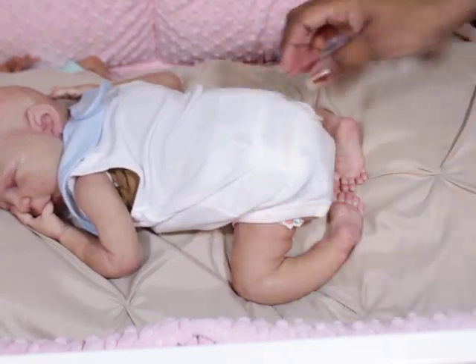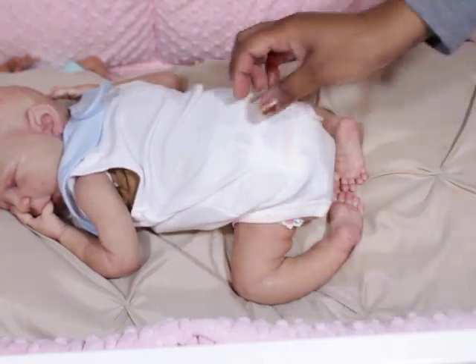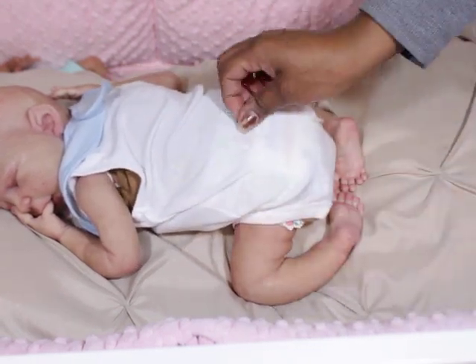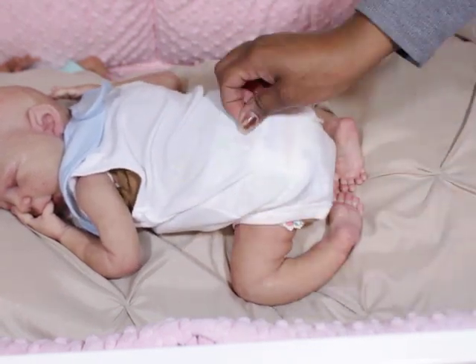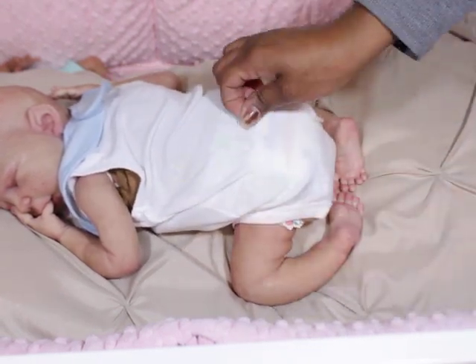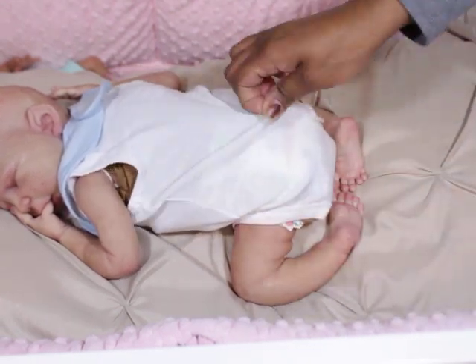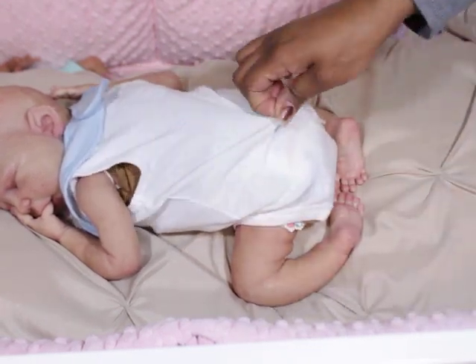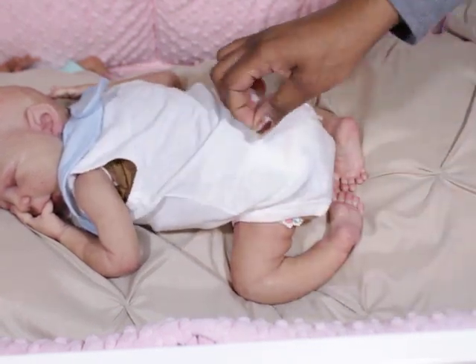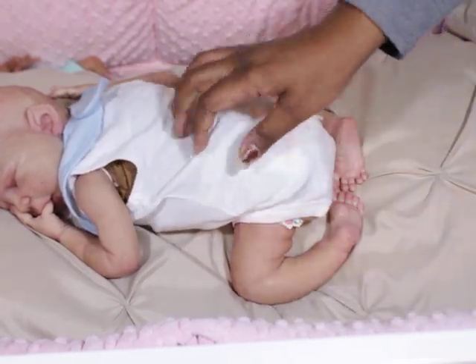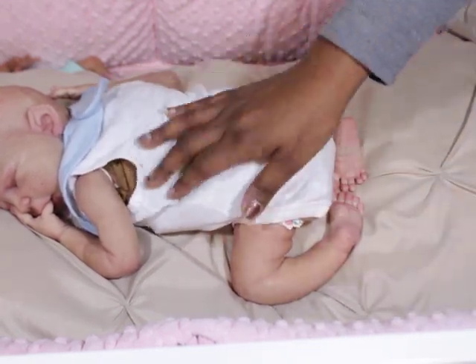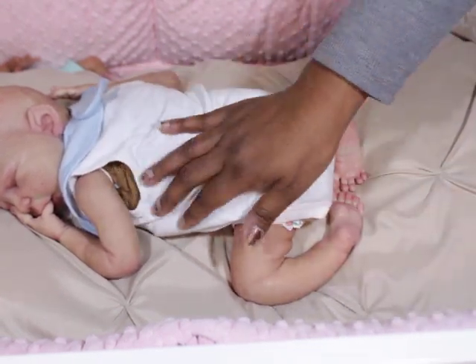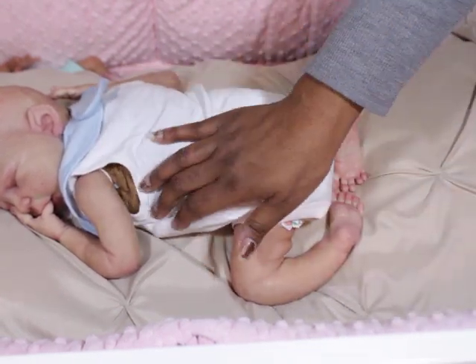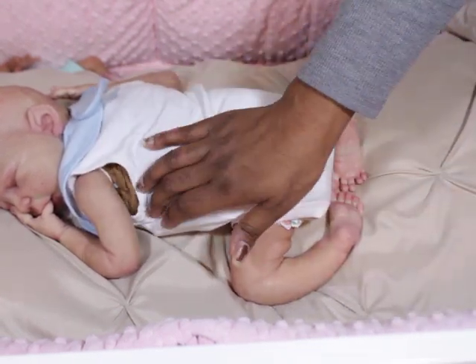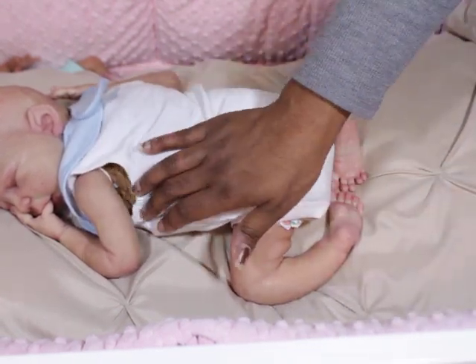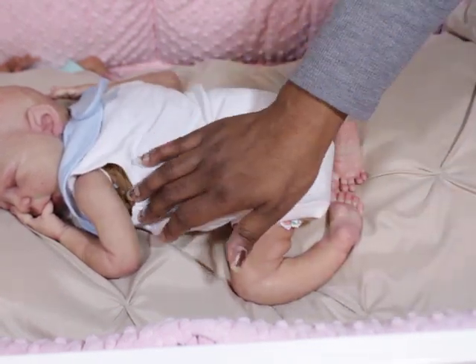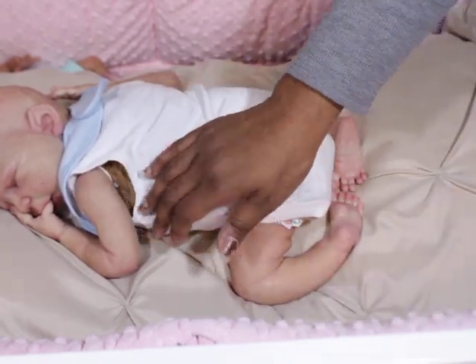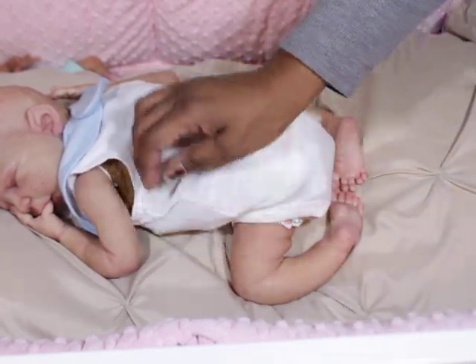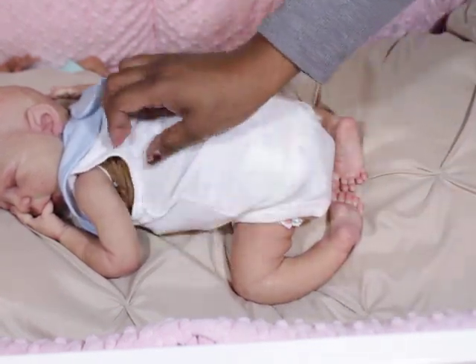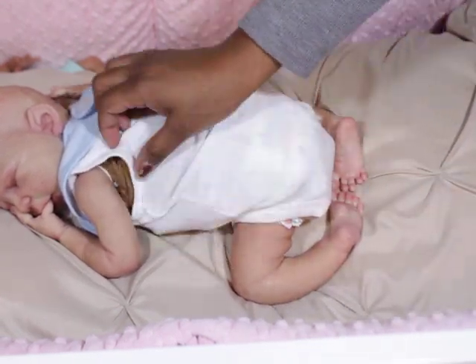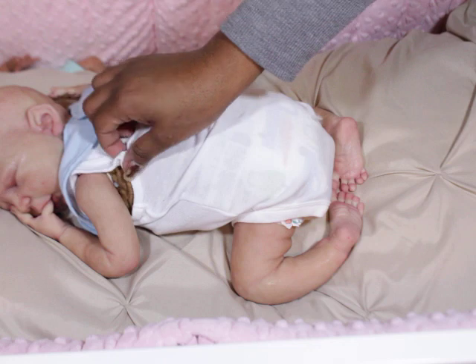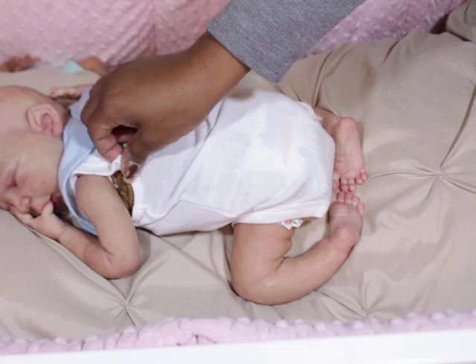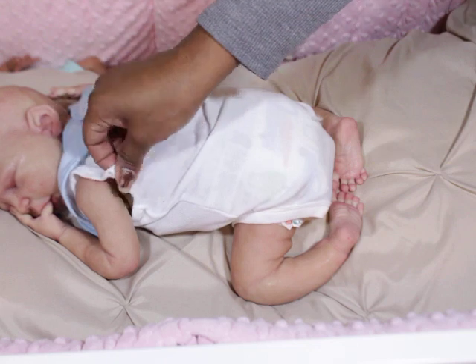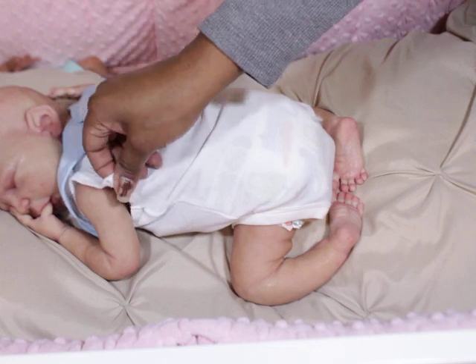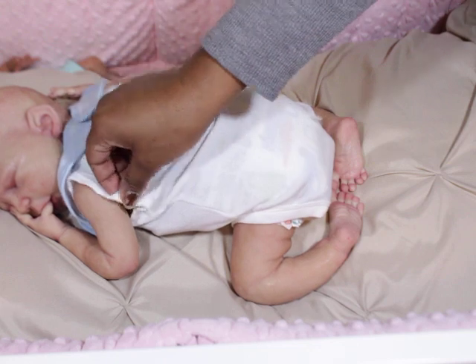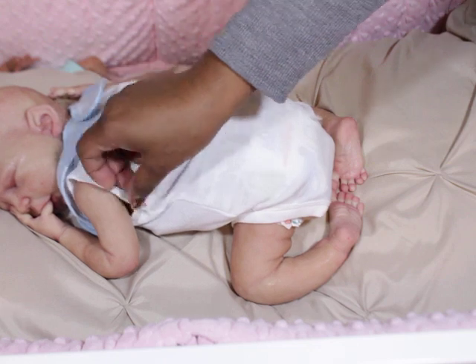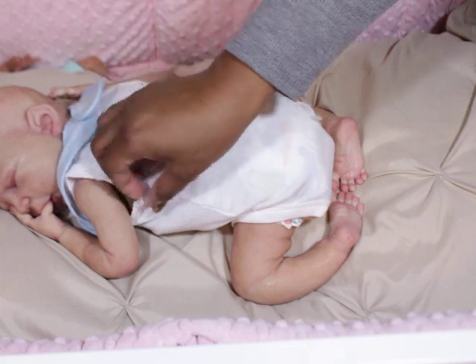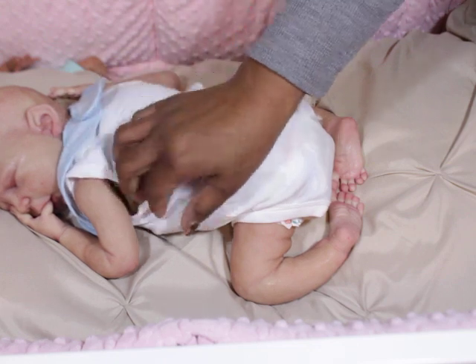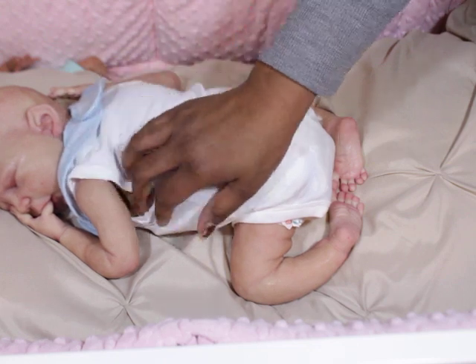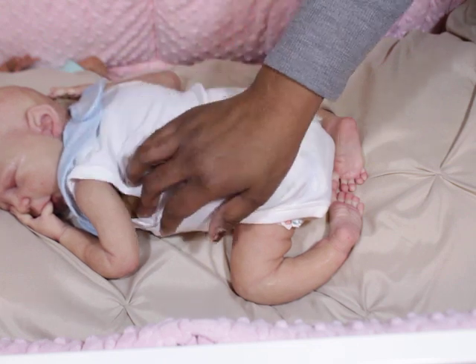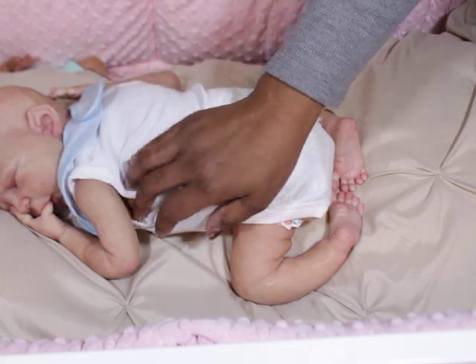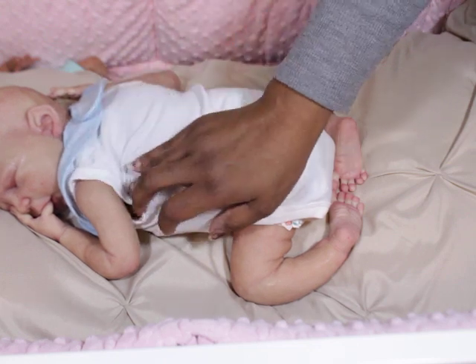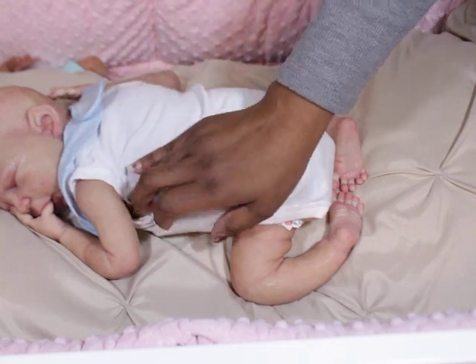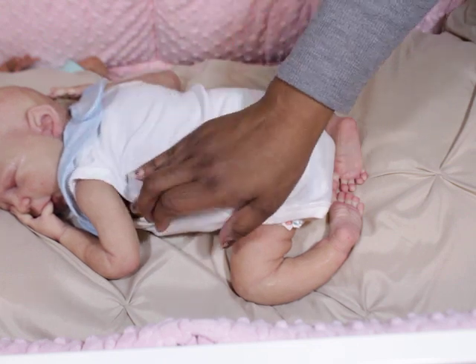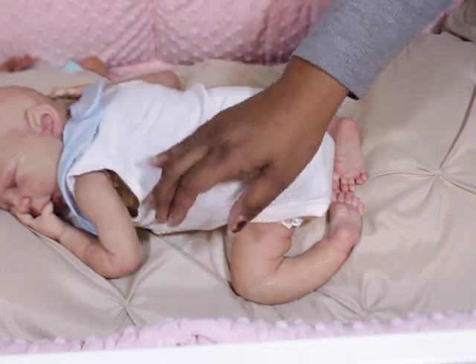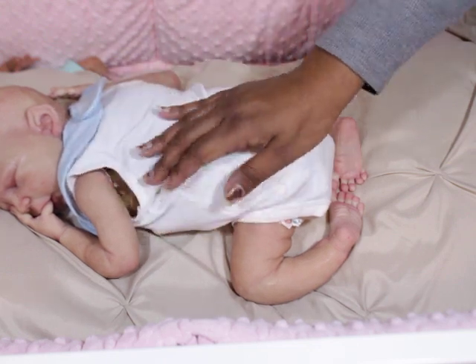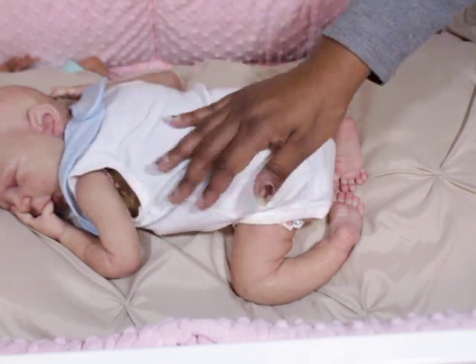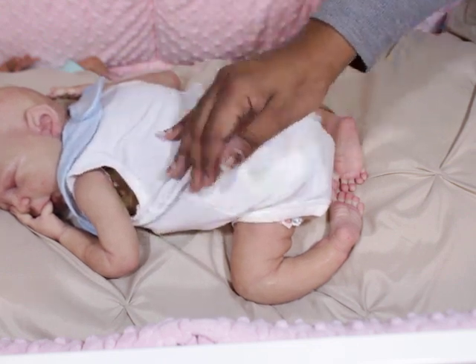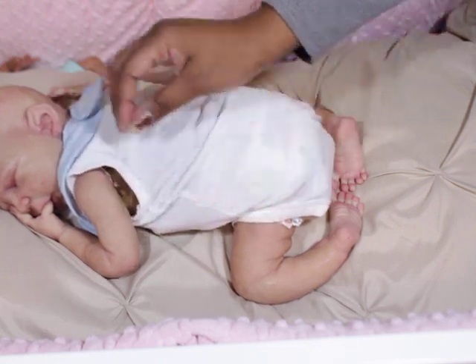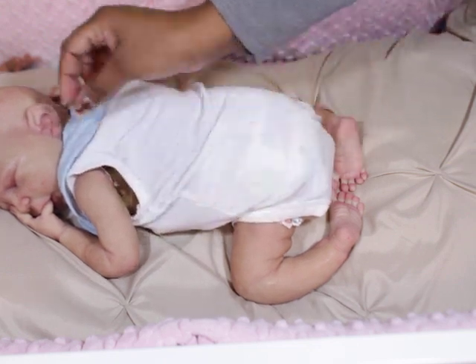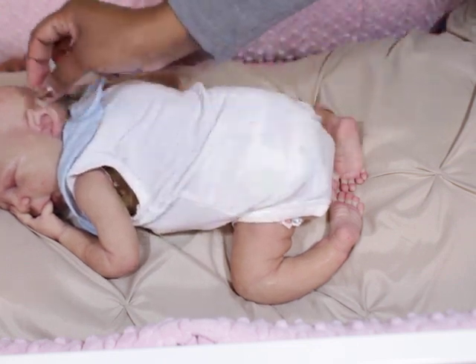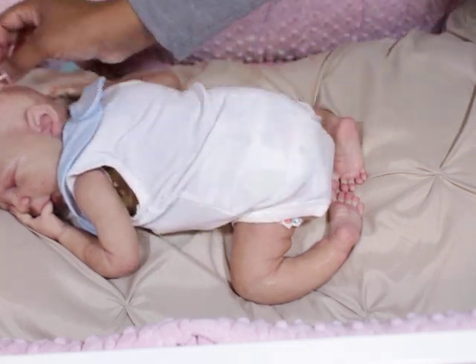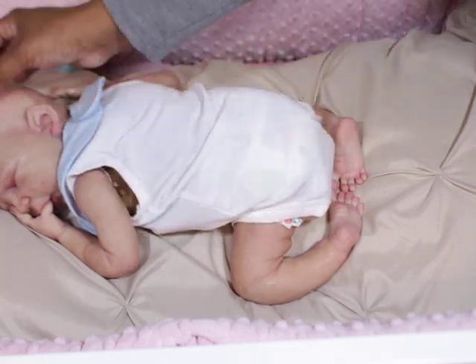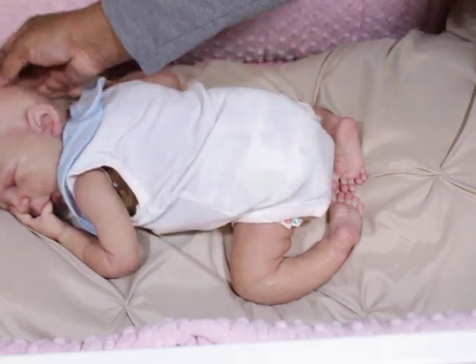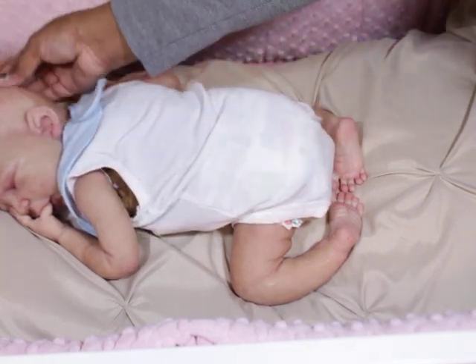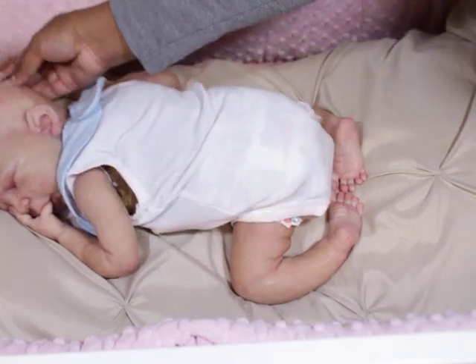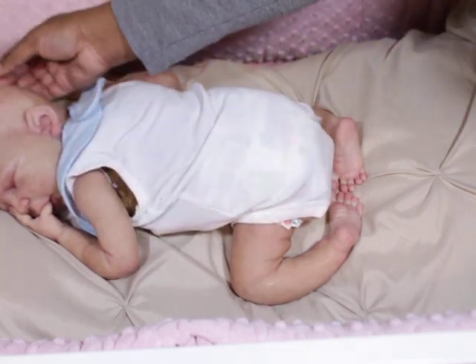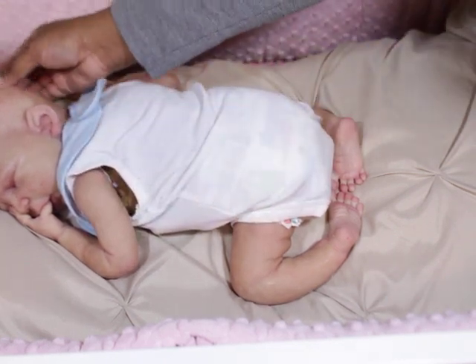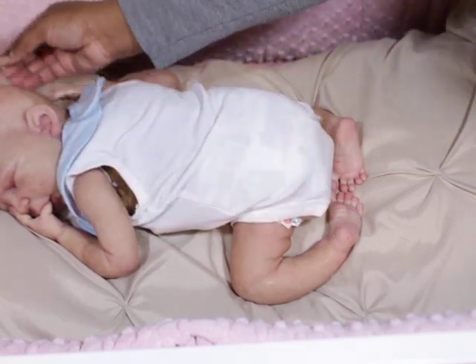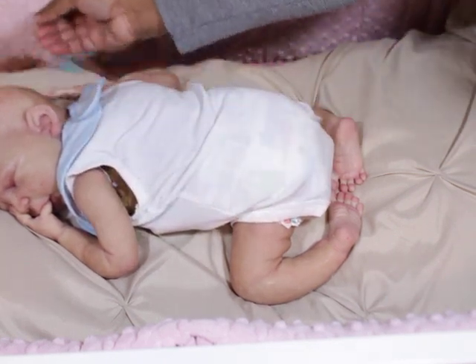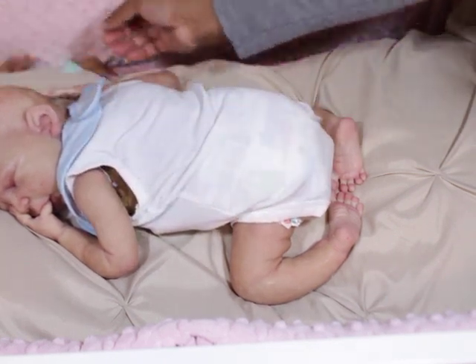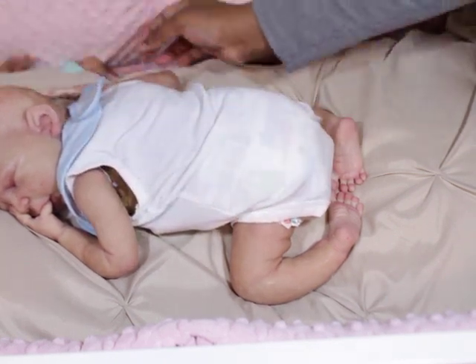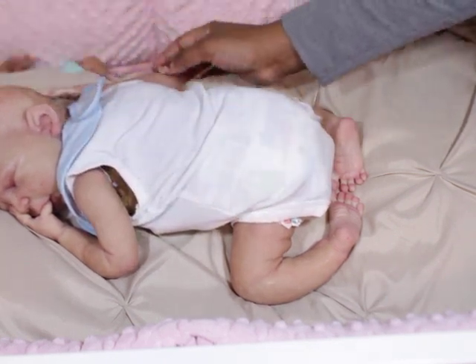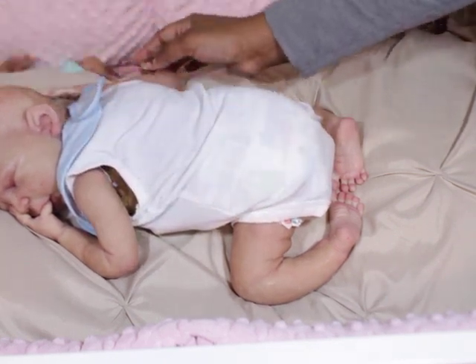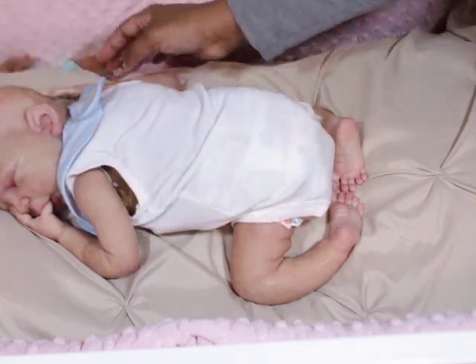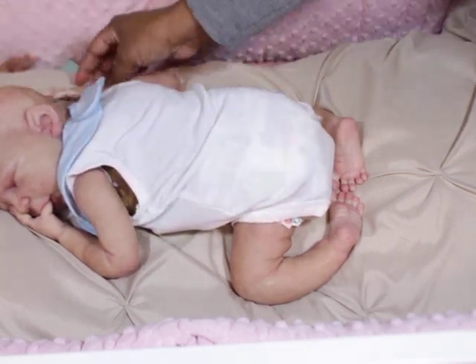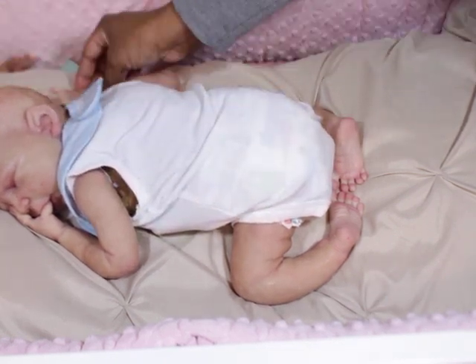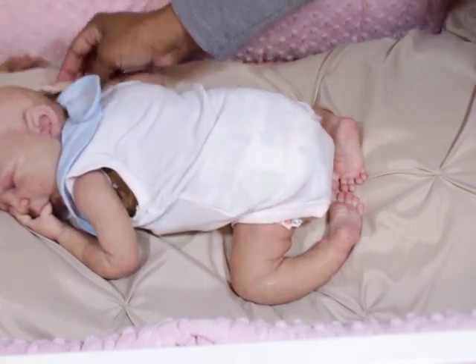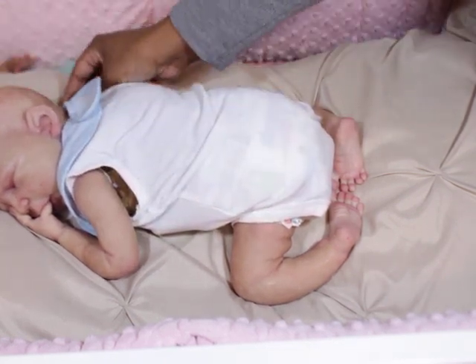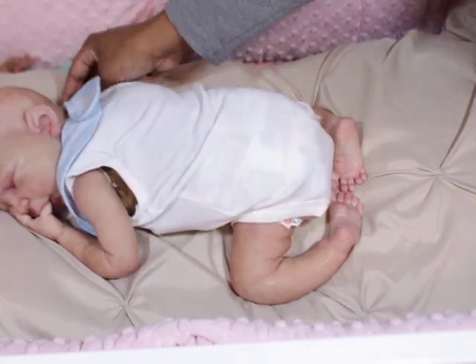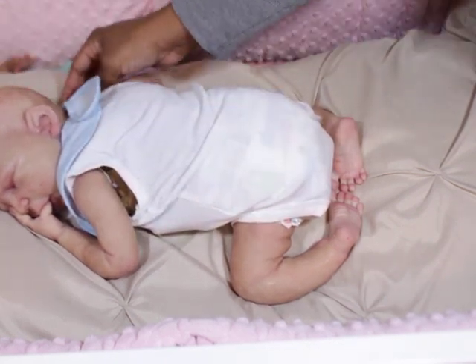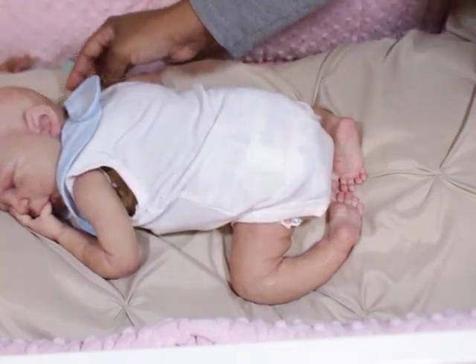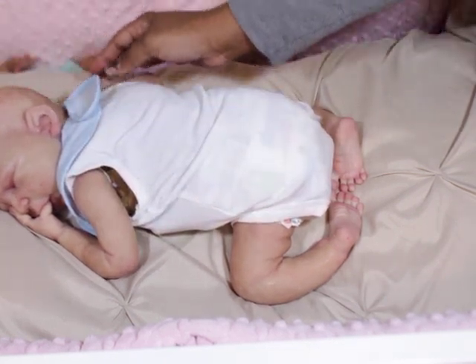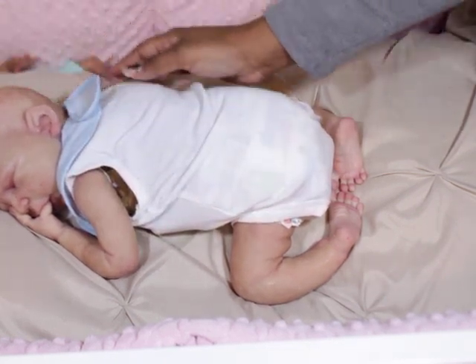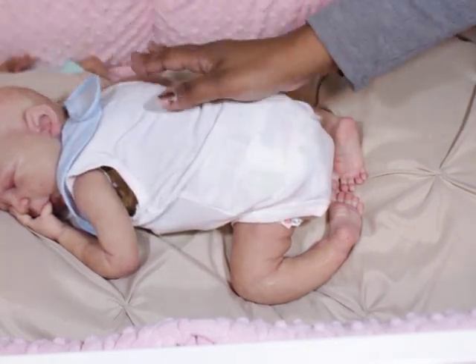I'm going to root him, and I think I'm going to root him with some medium brown curly hair.